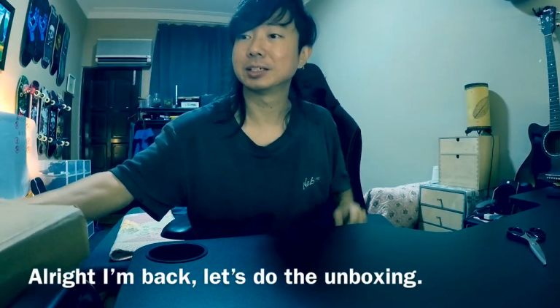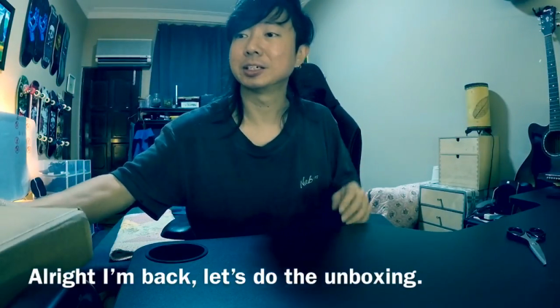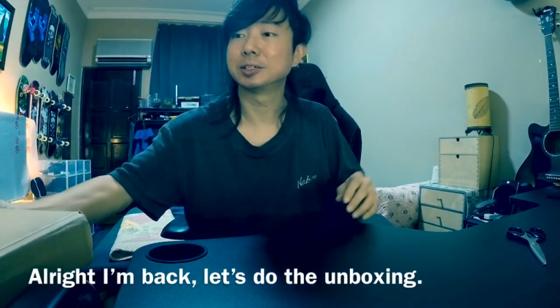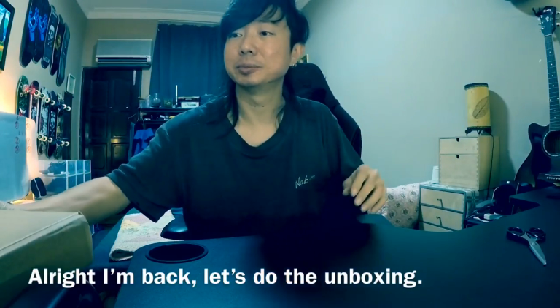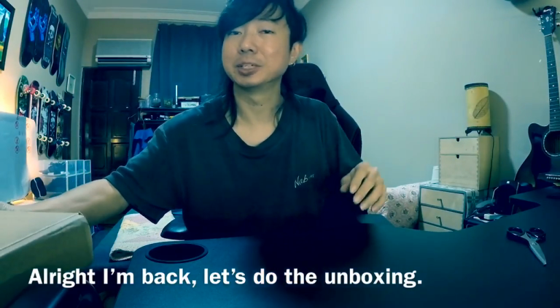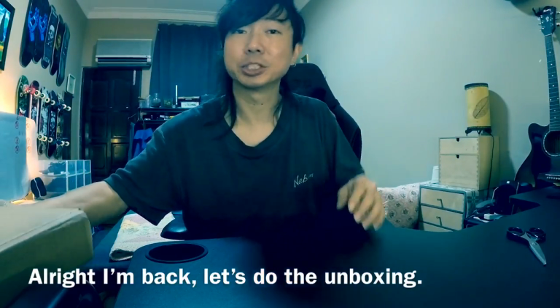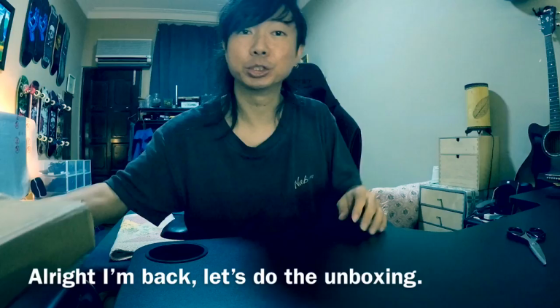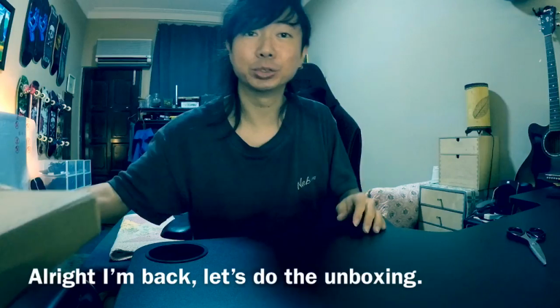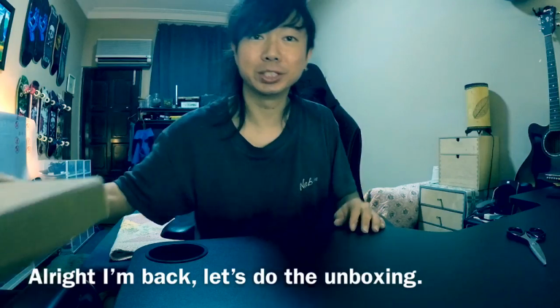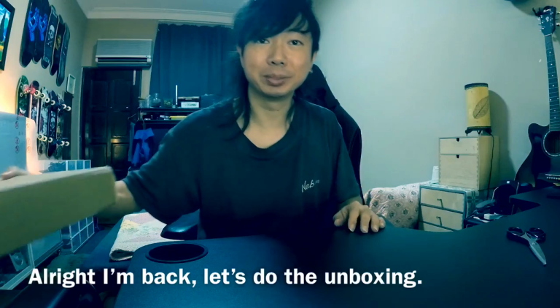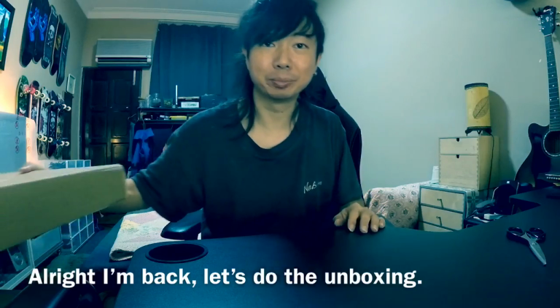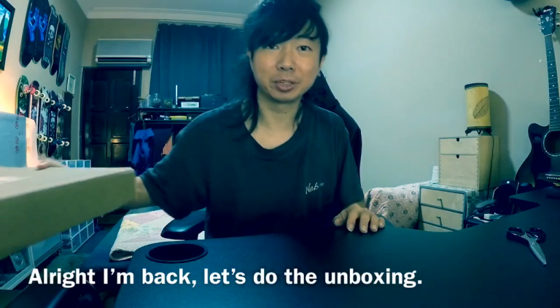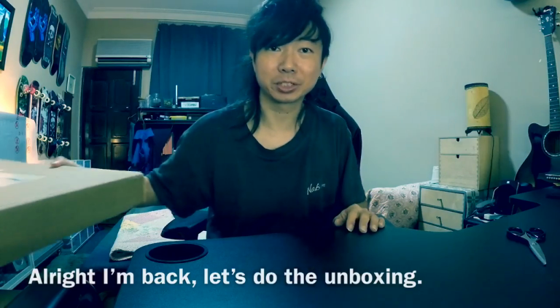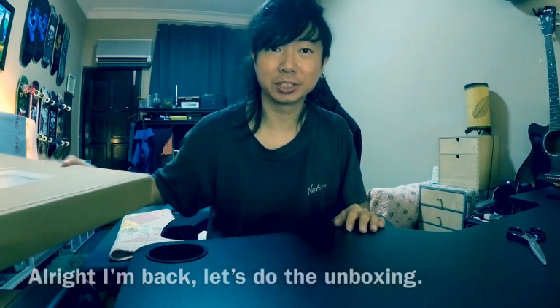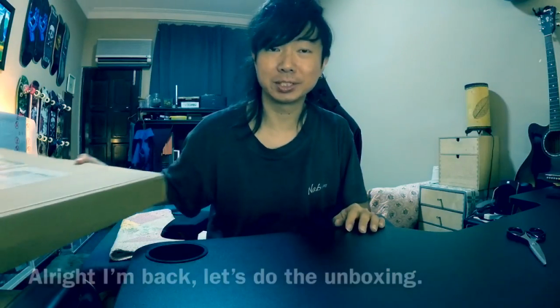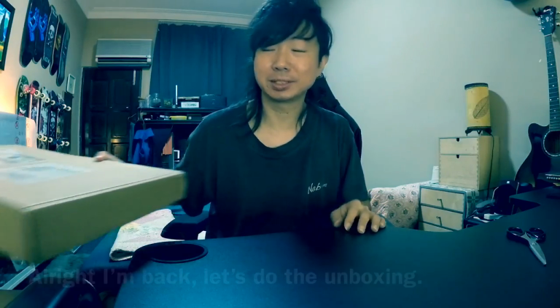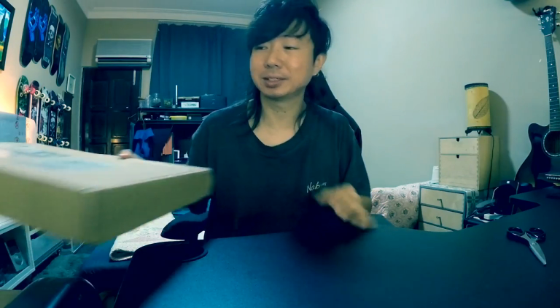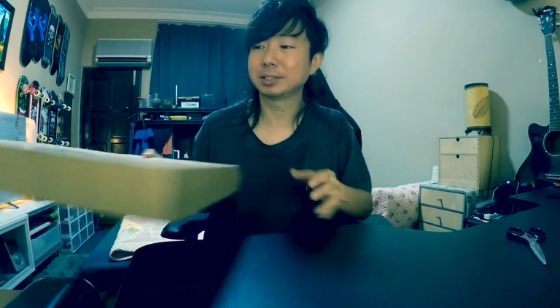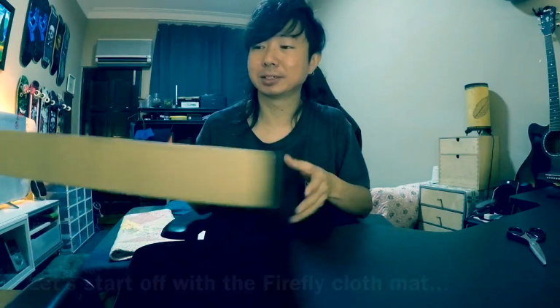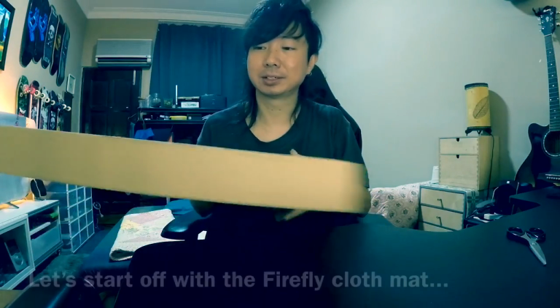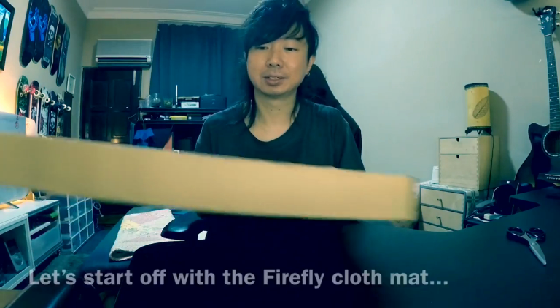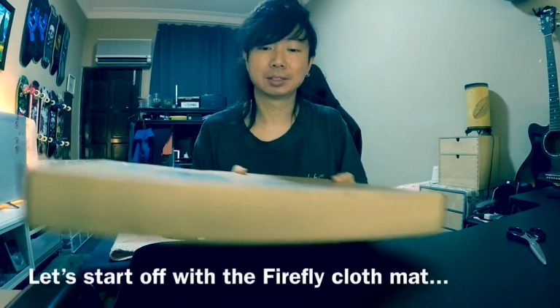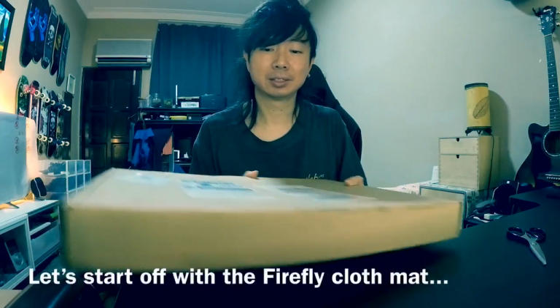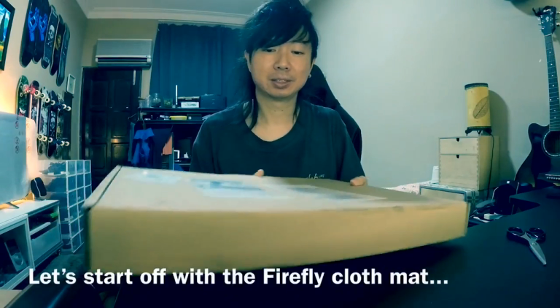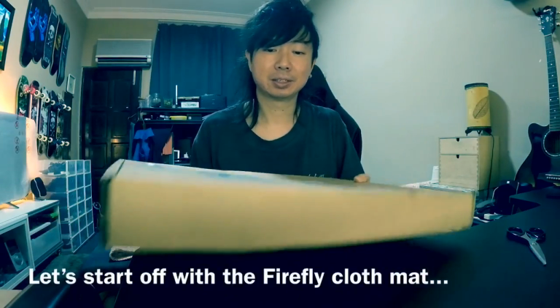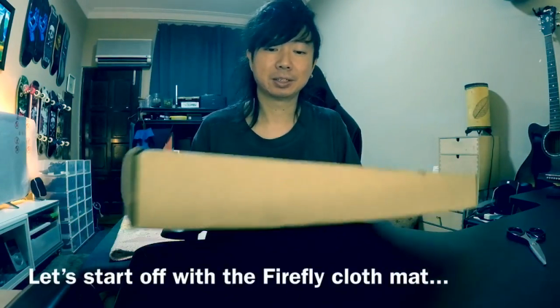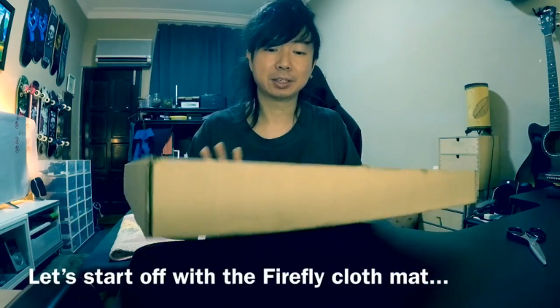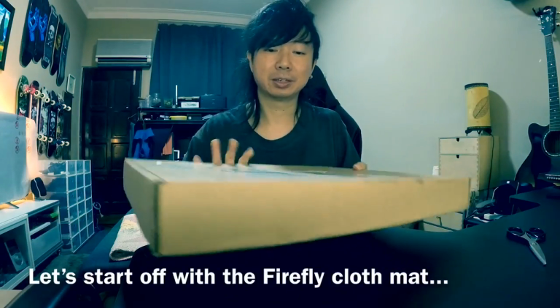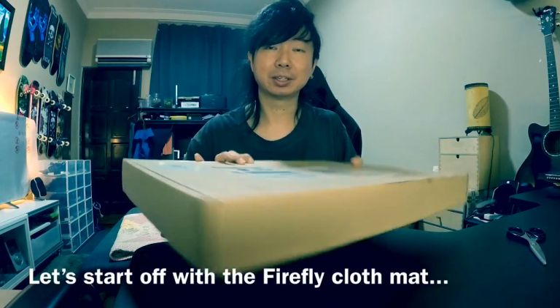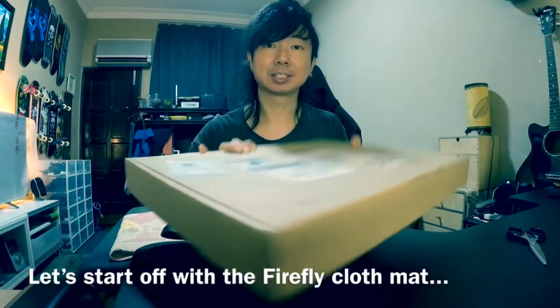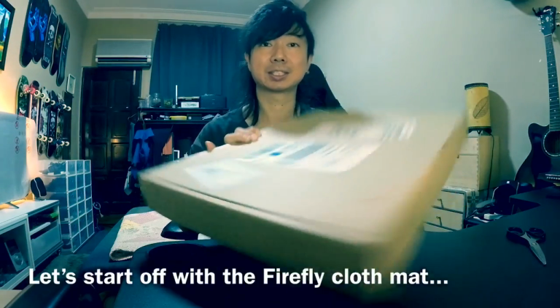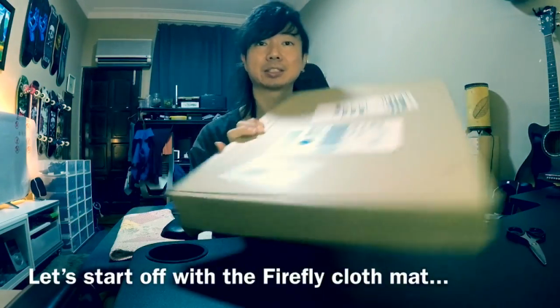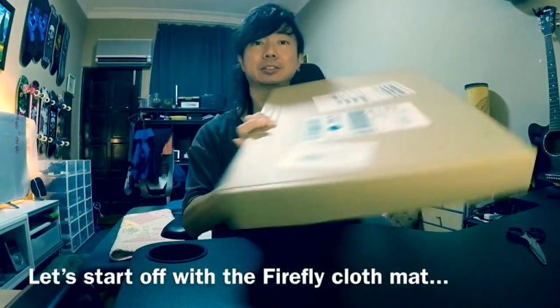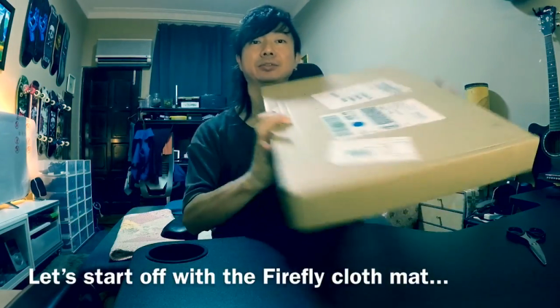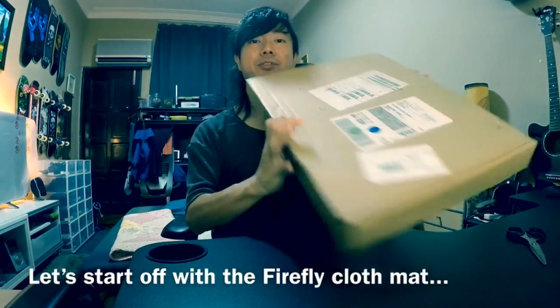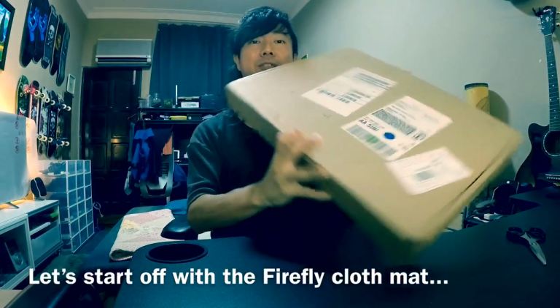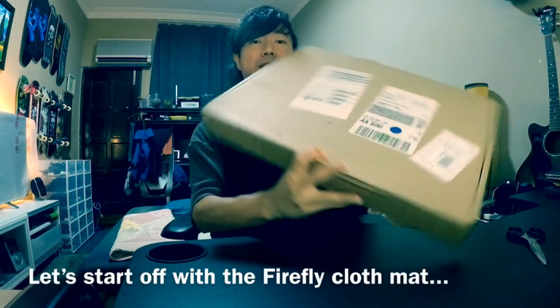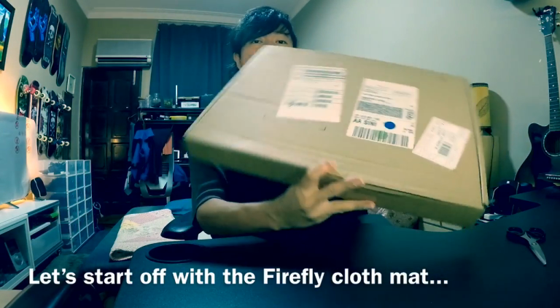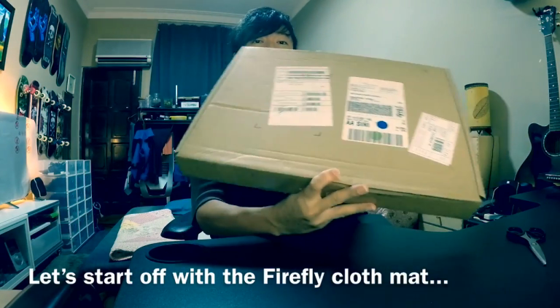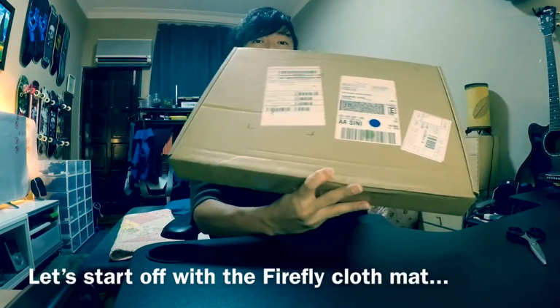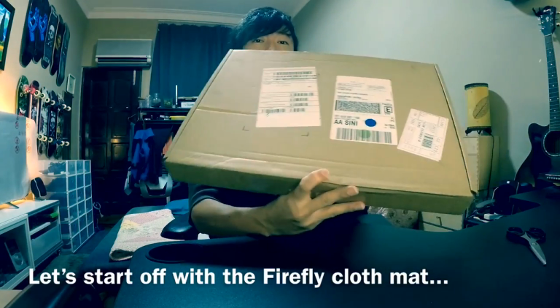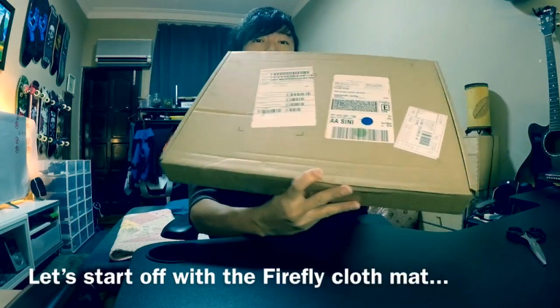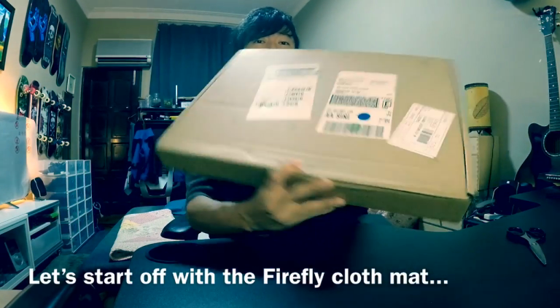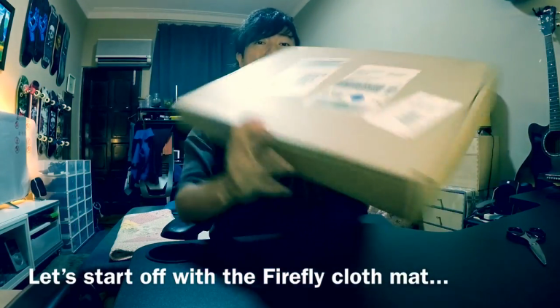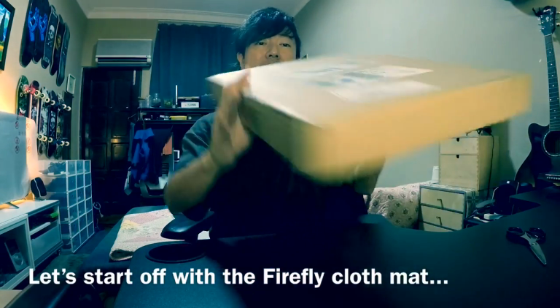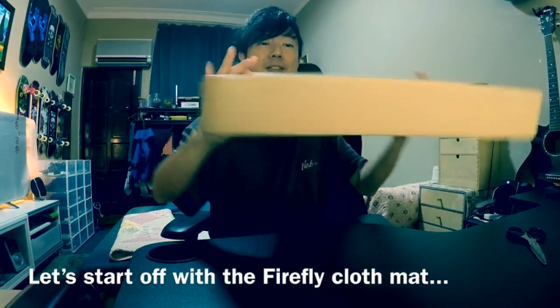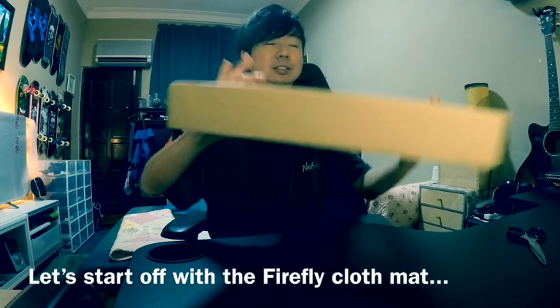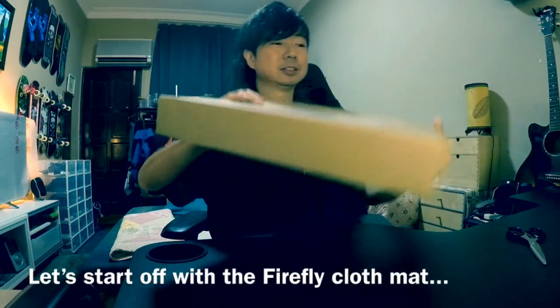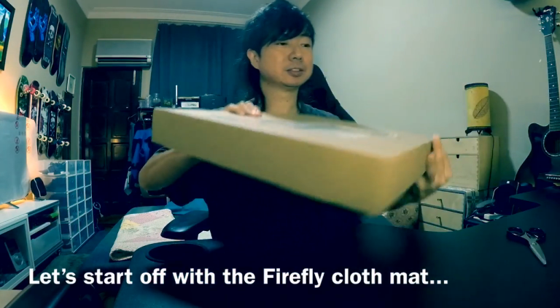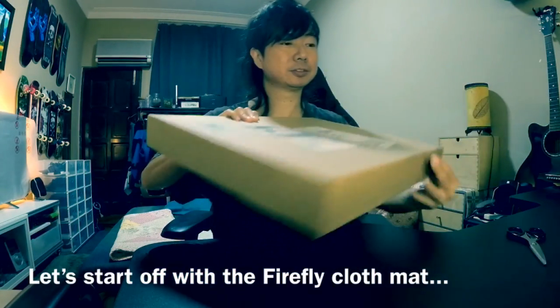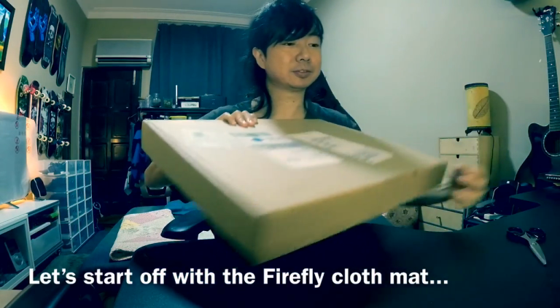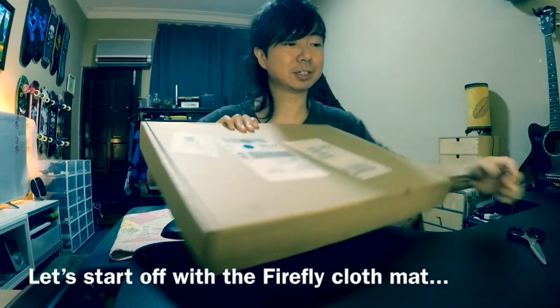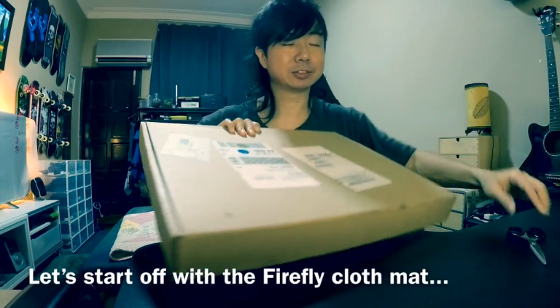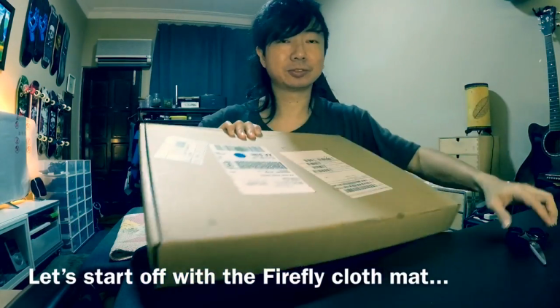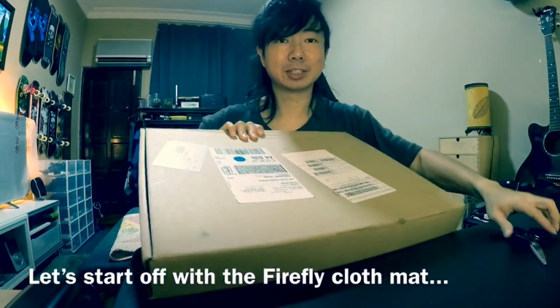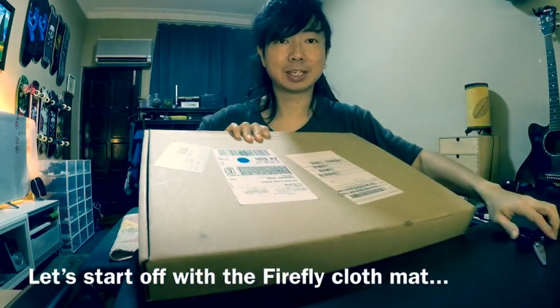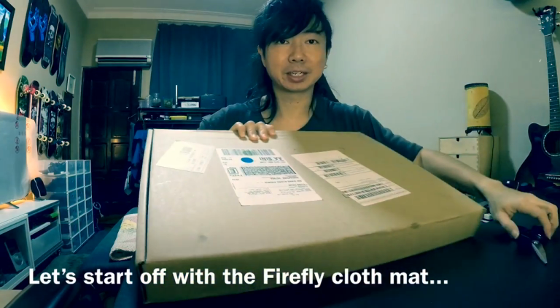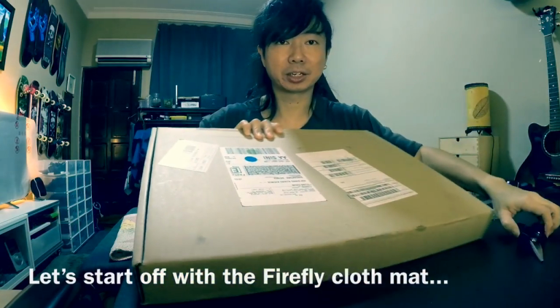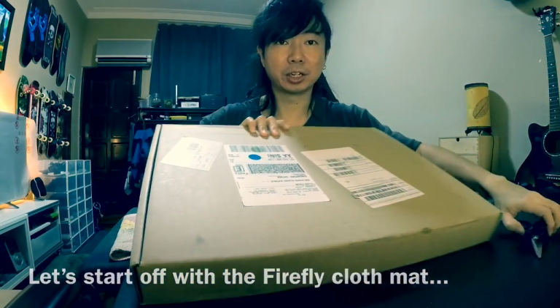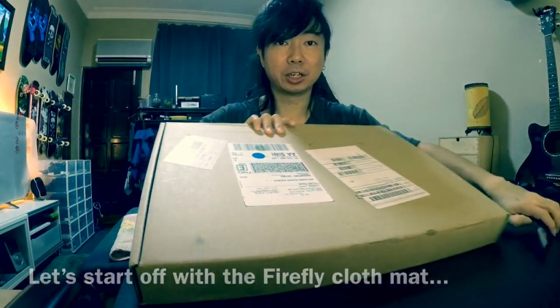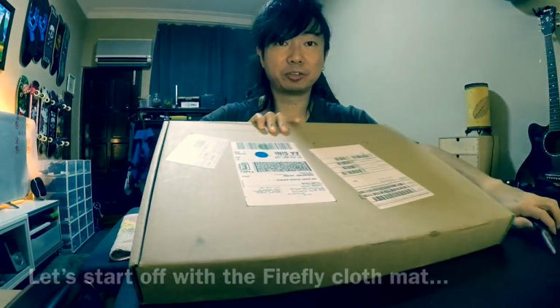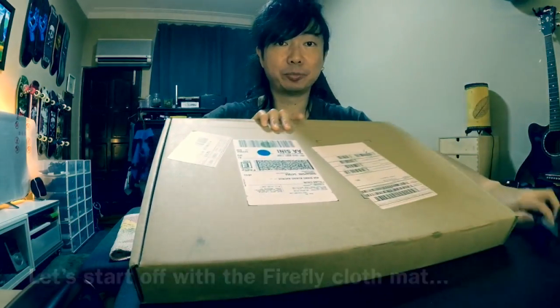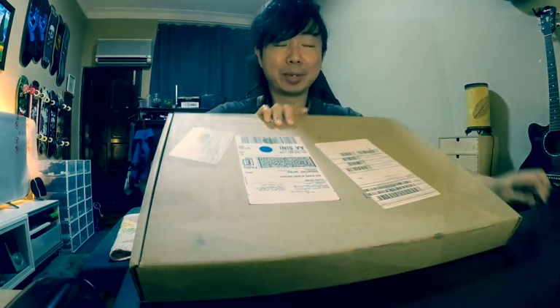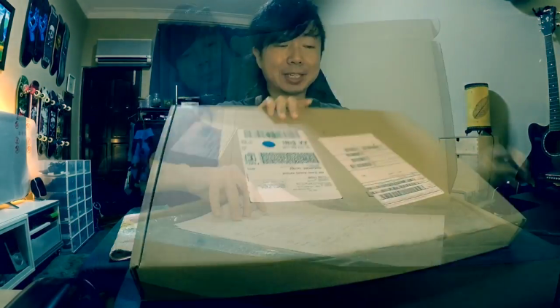Let's do the unboxing. Let's start off with the Firefly cloth mat.